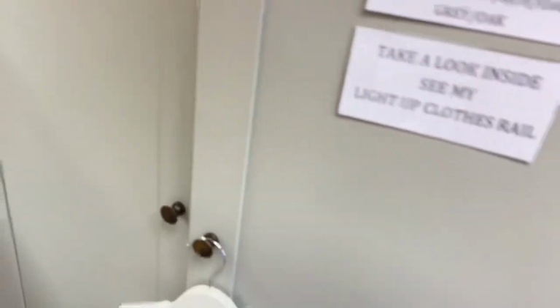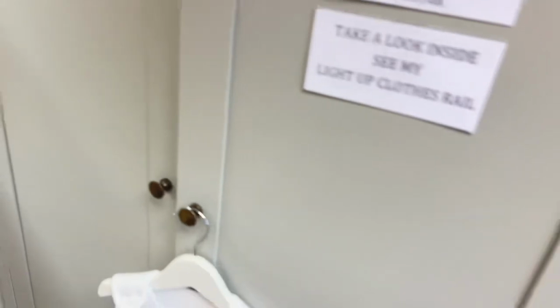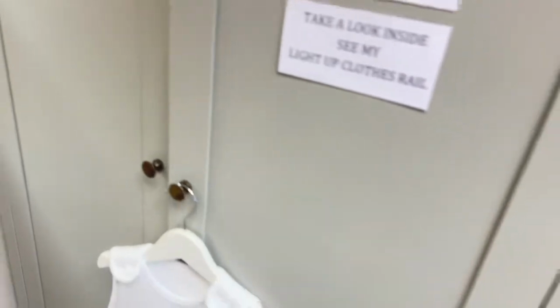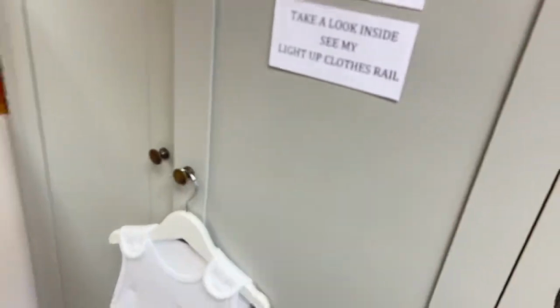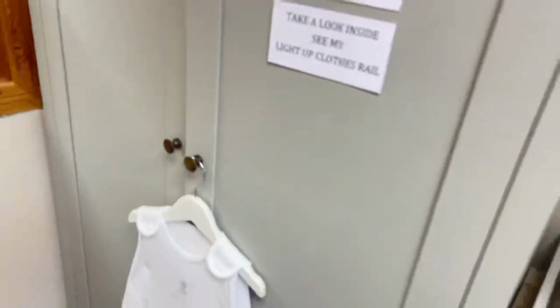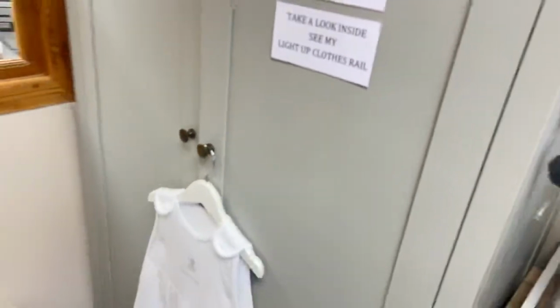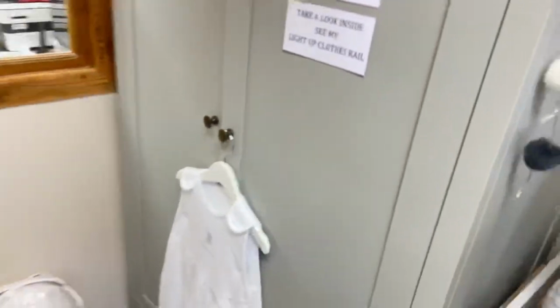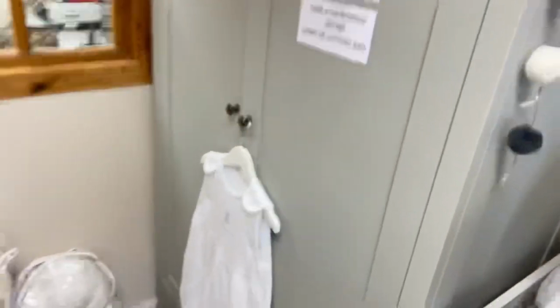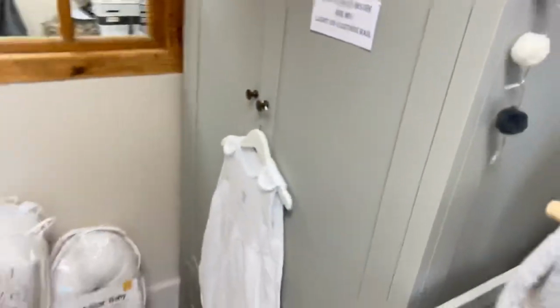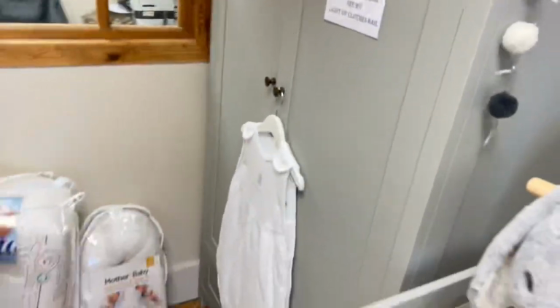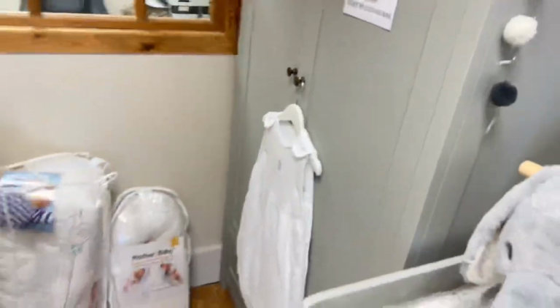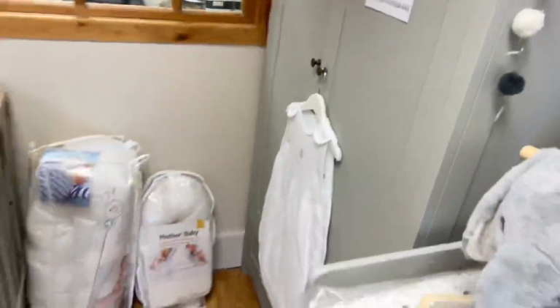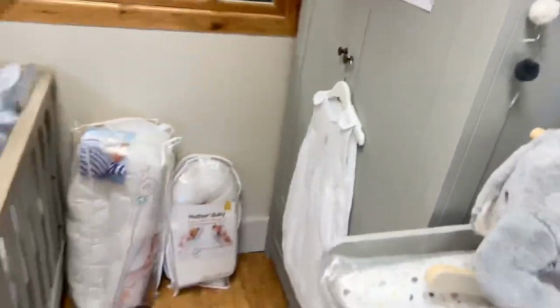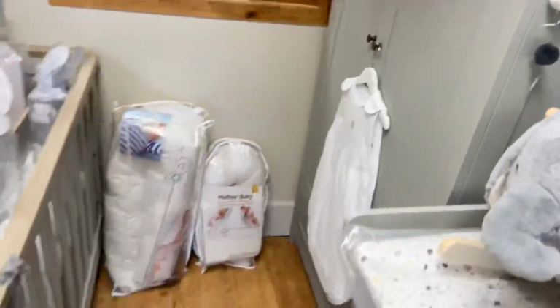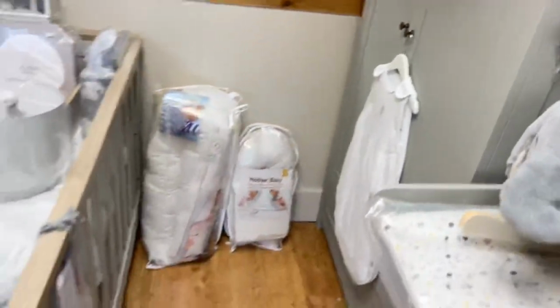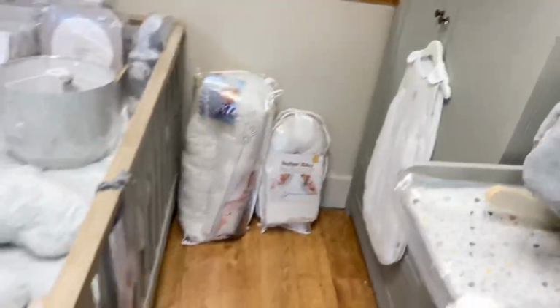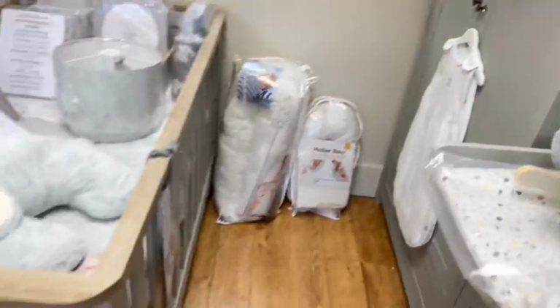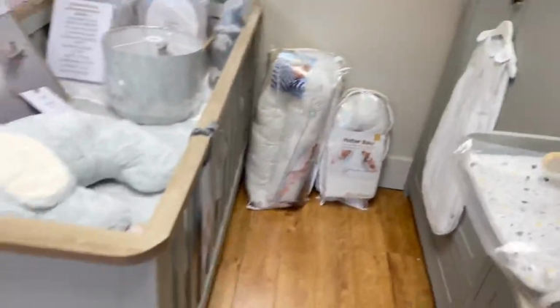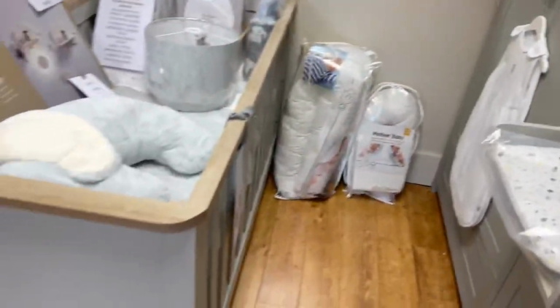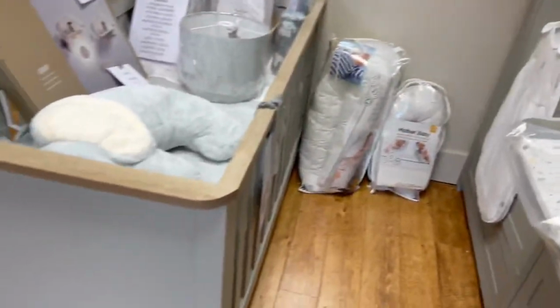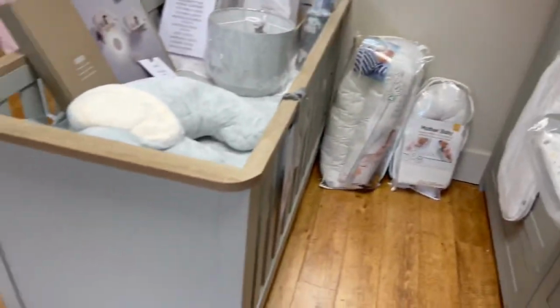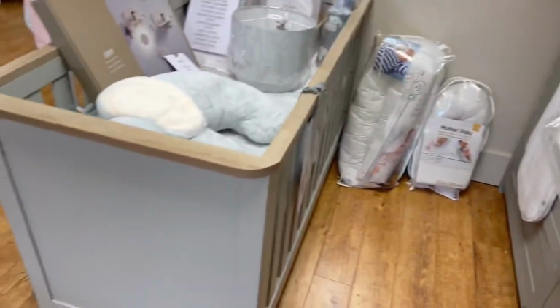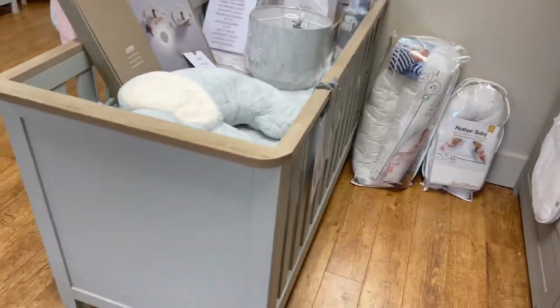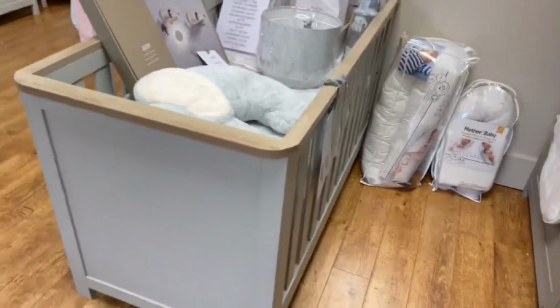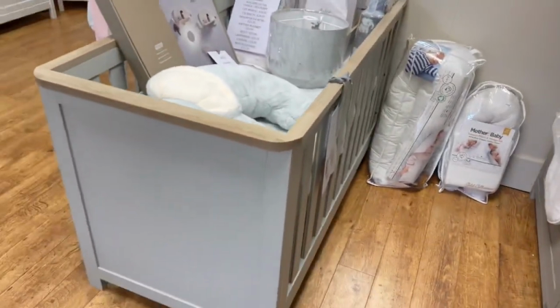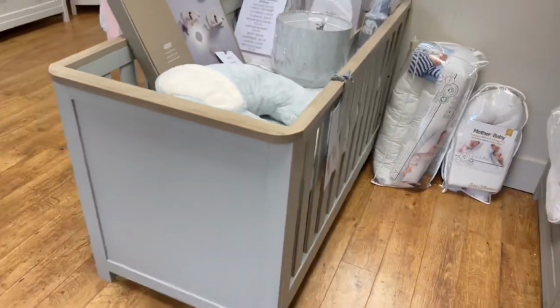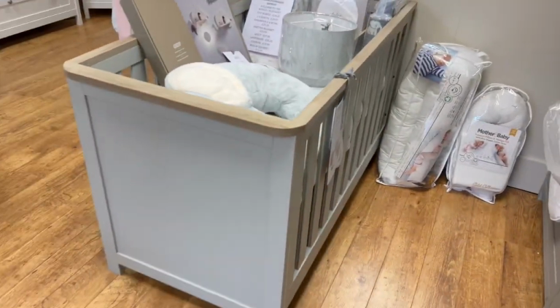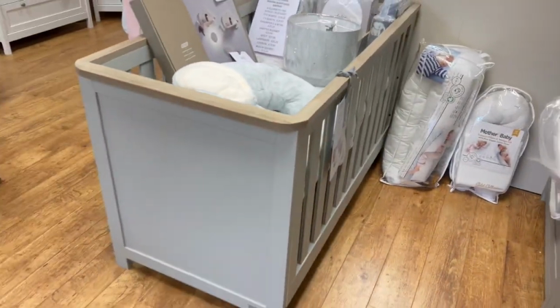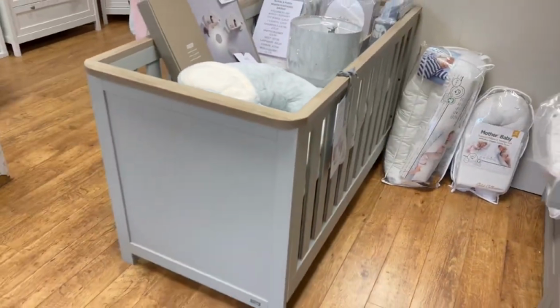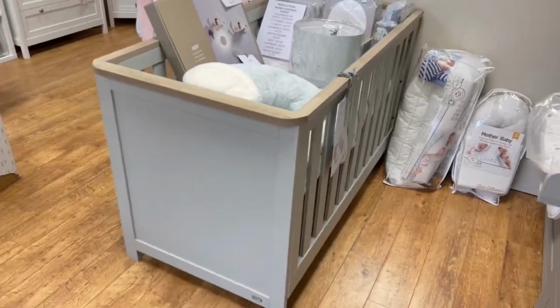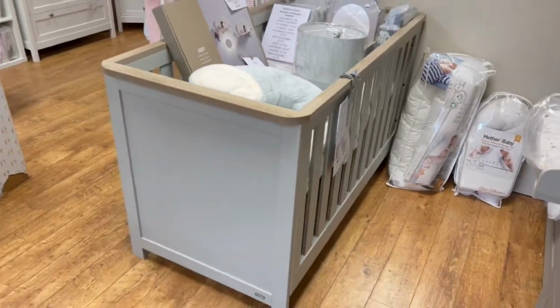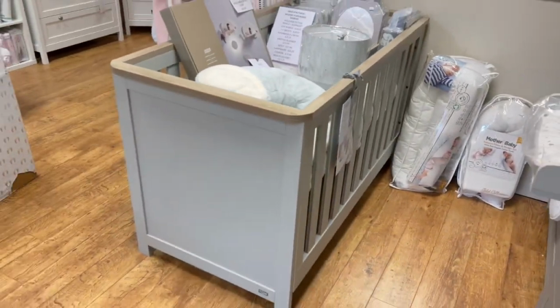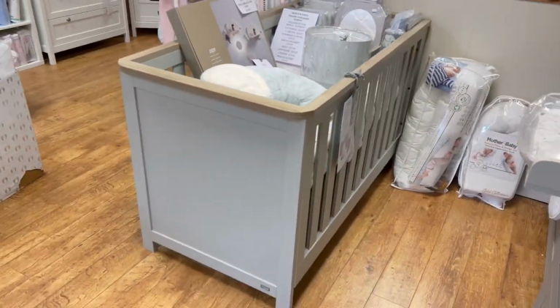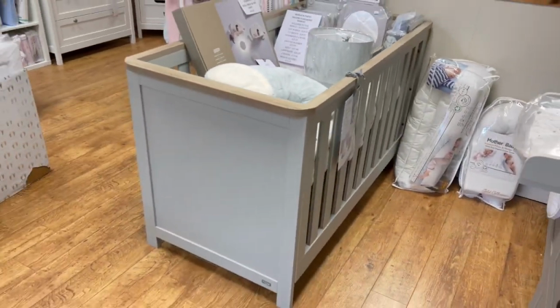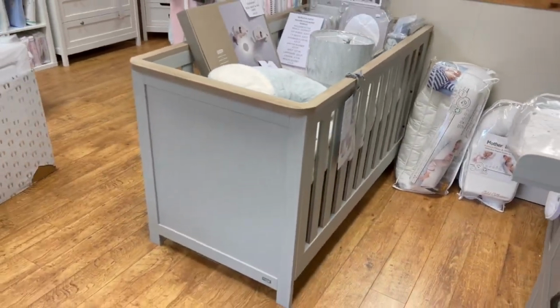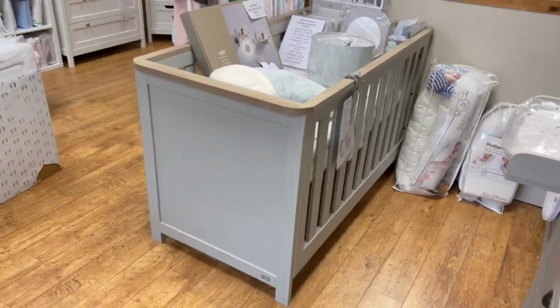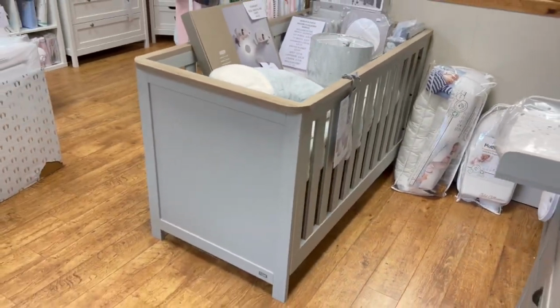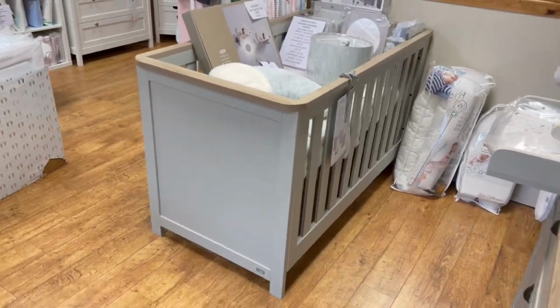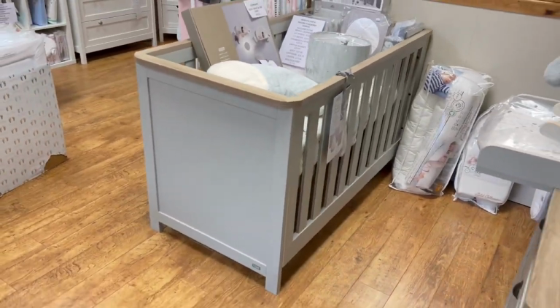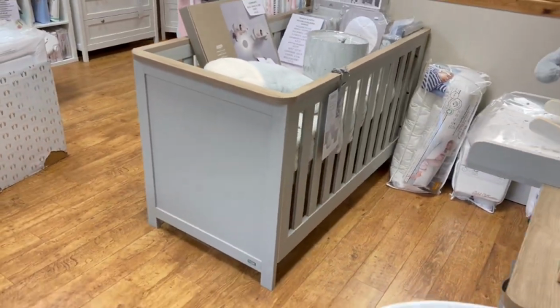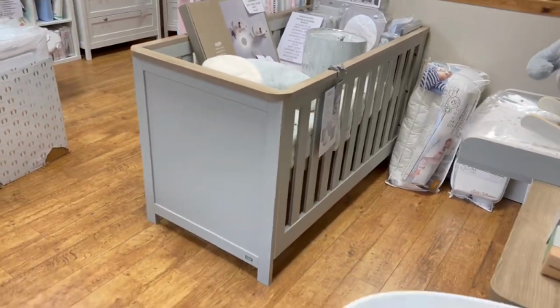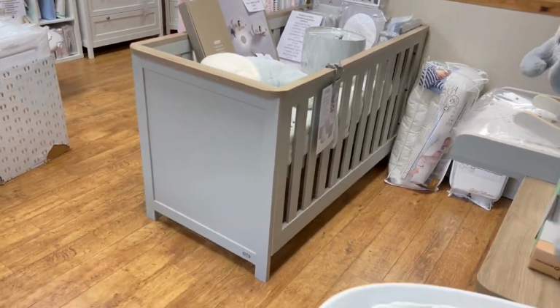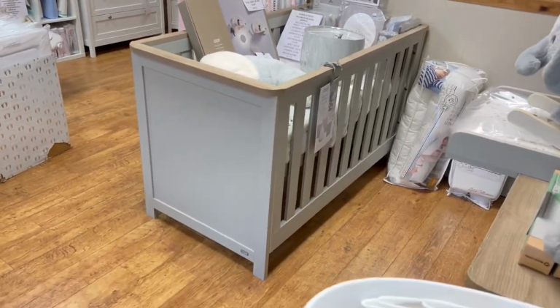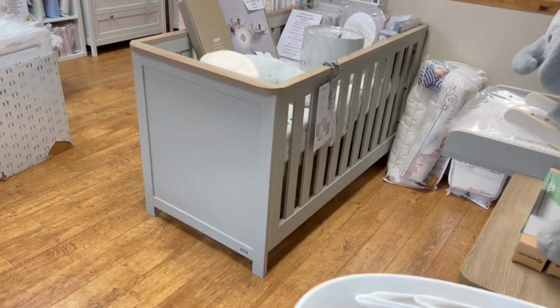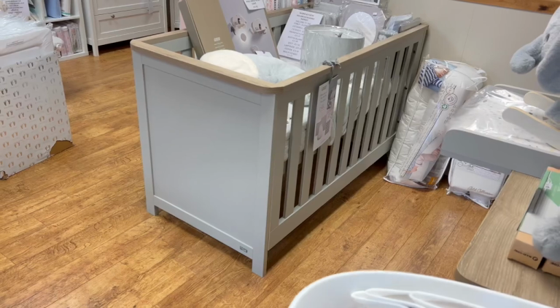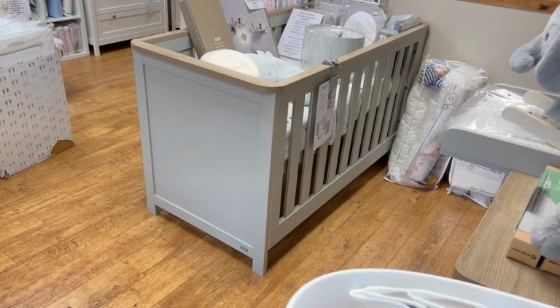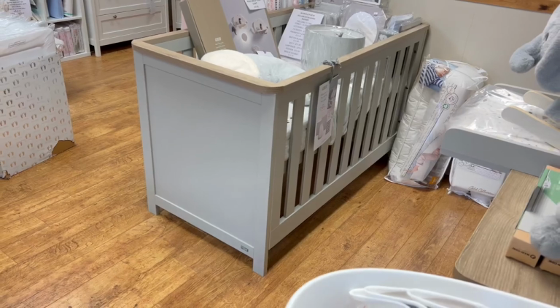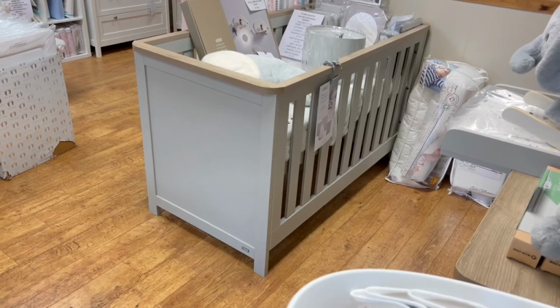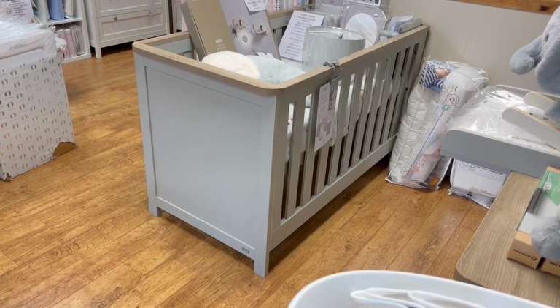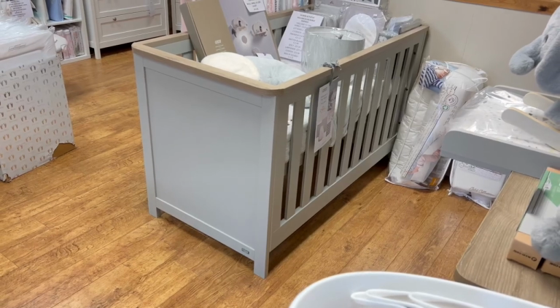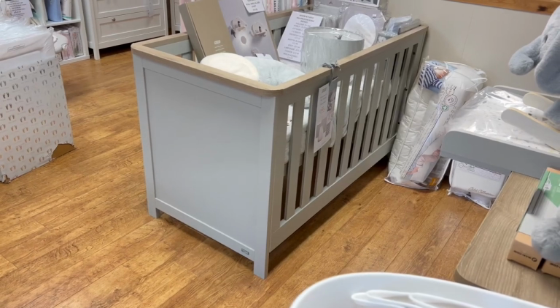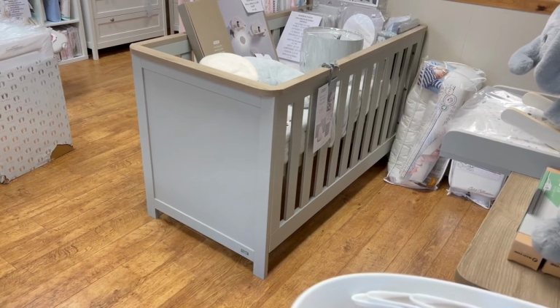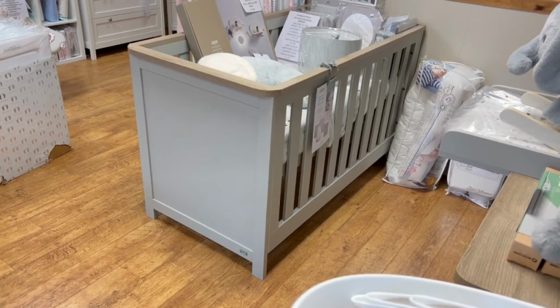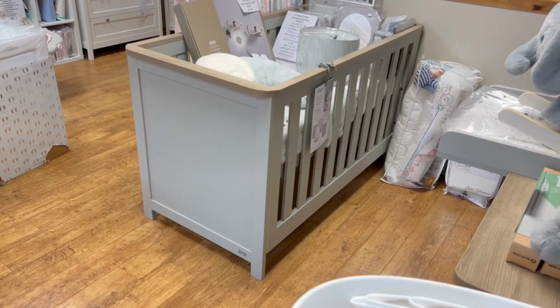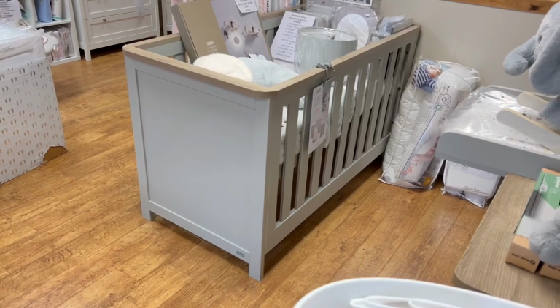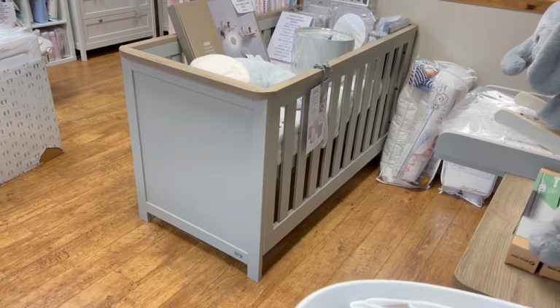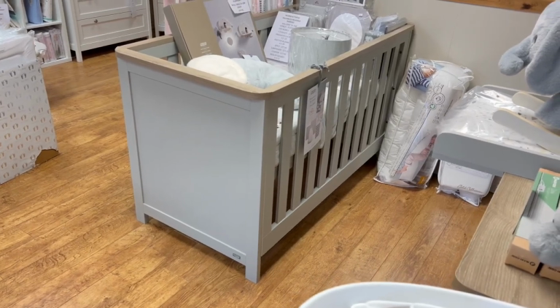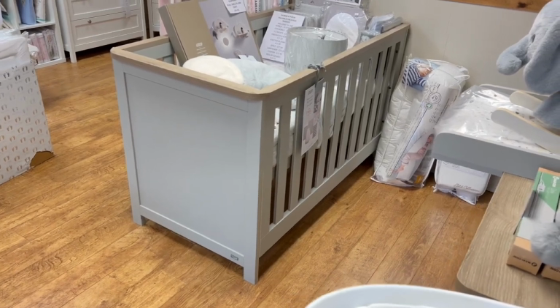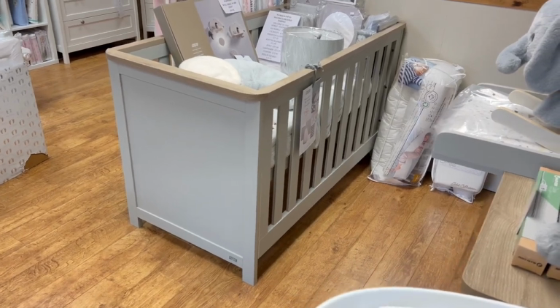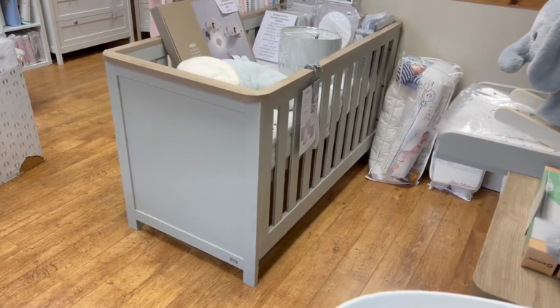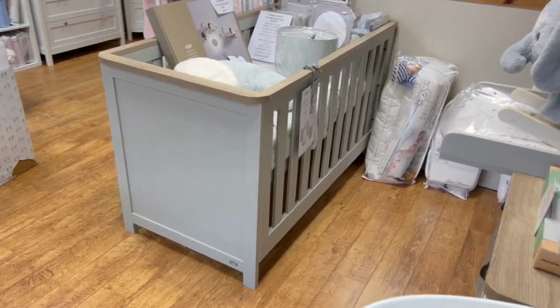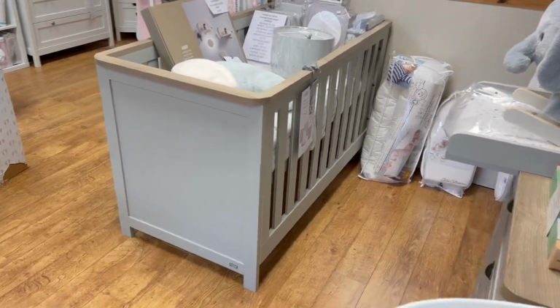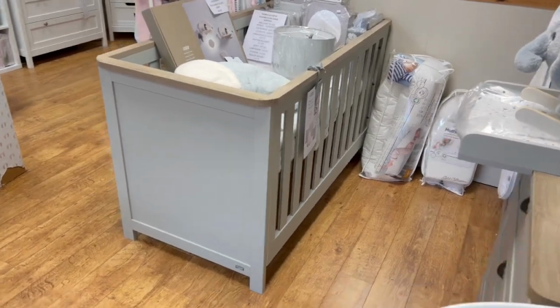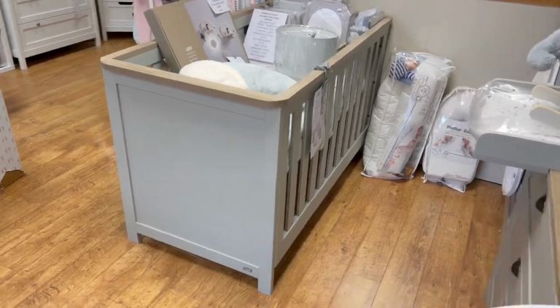The cot bed does go down to form a toddler bed as well. Get in touch for any more information.